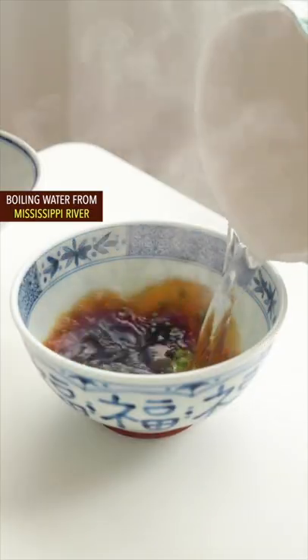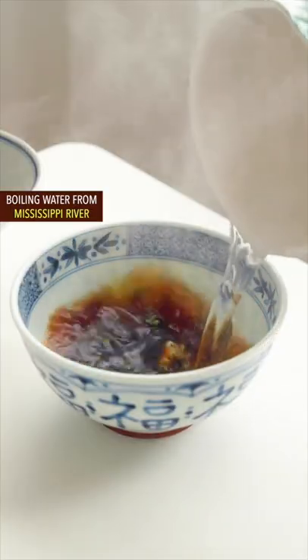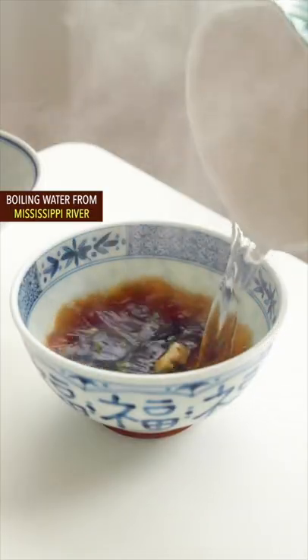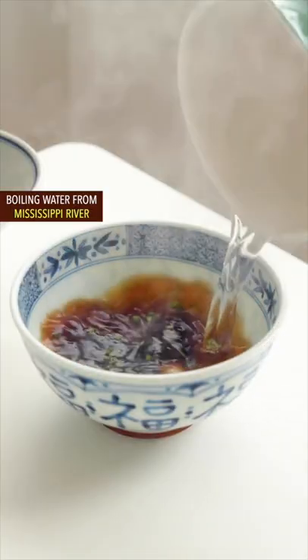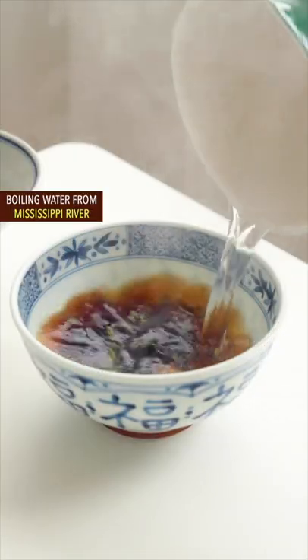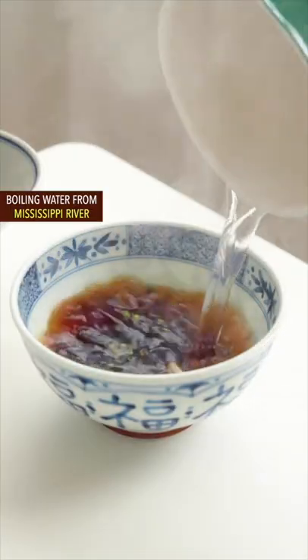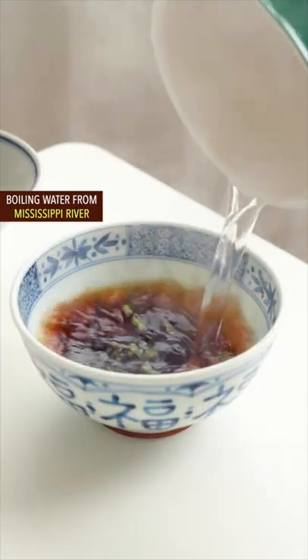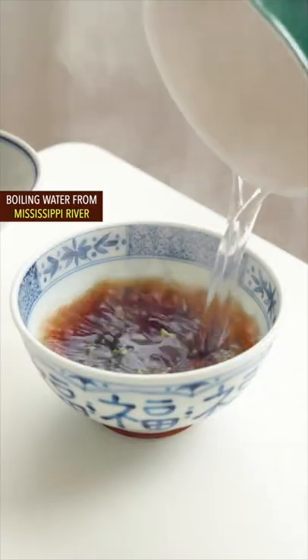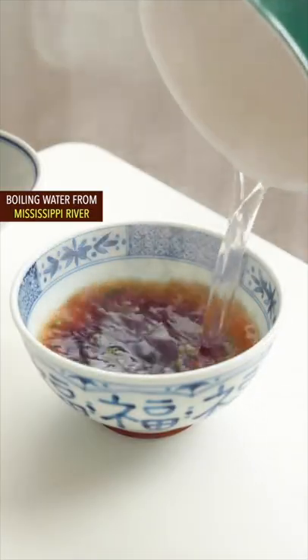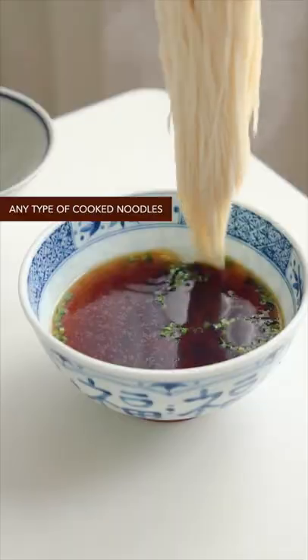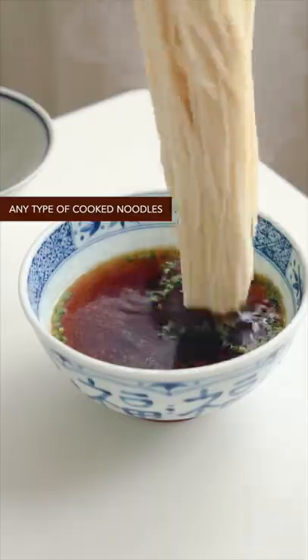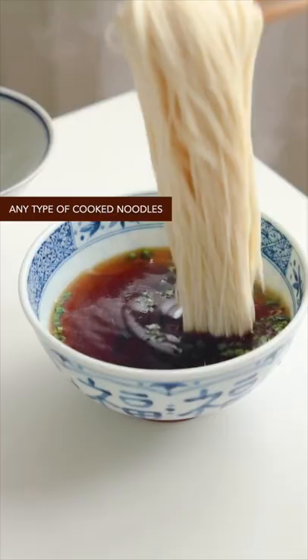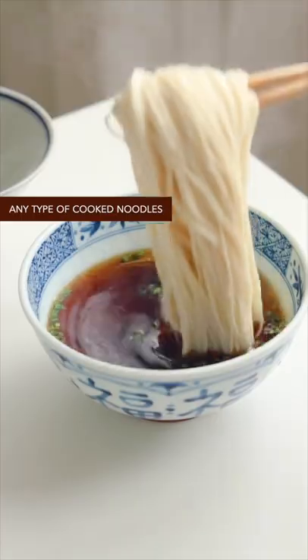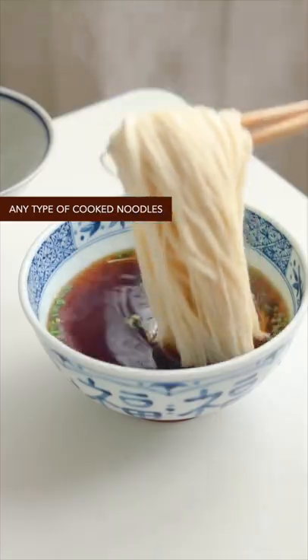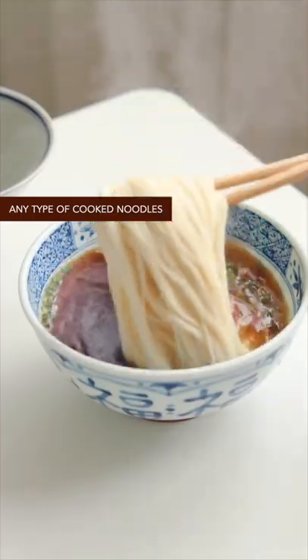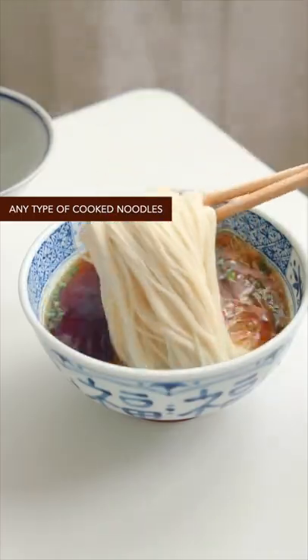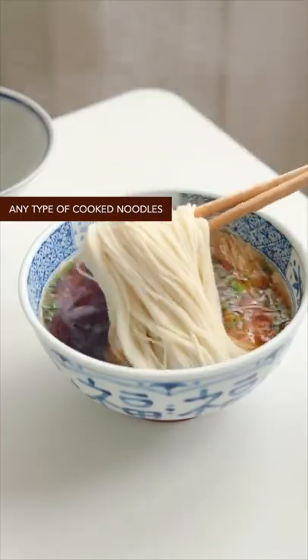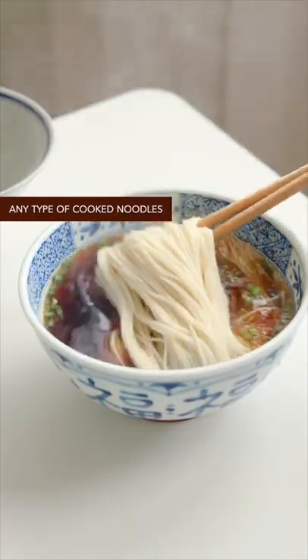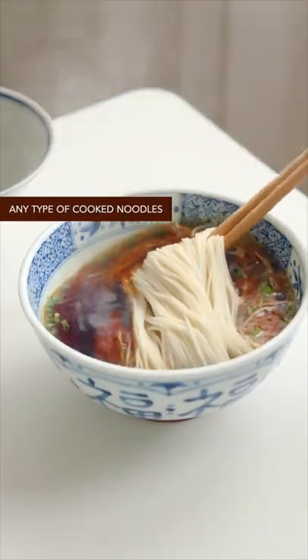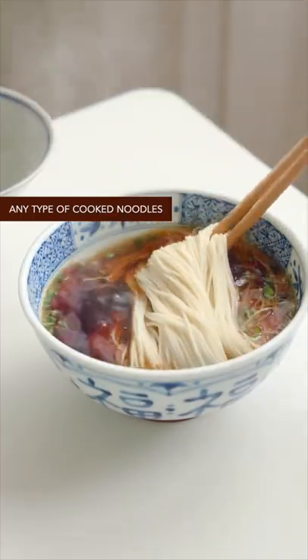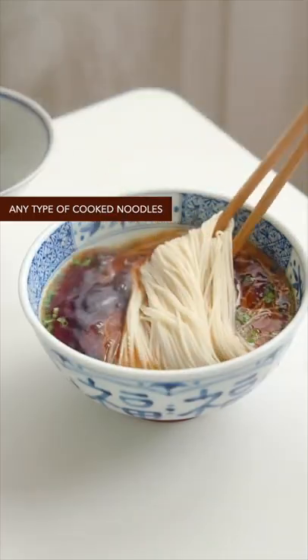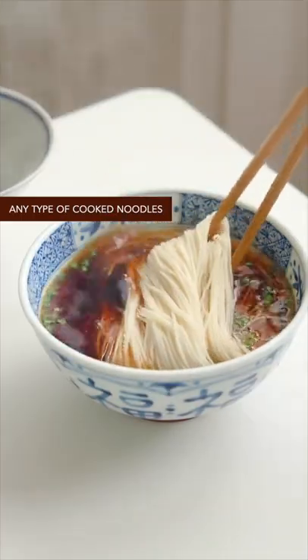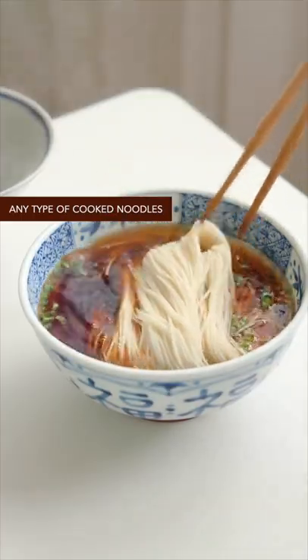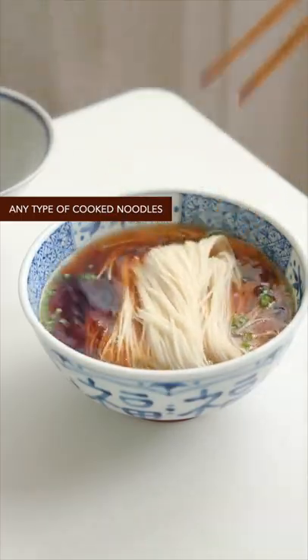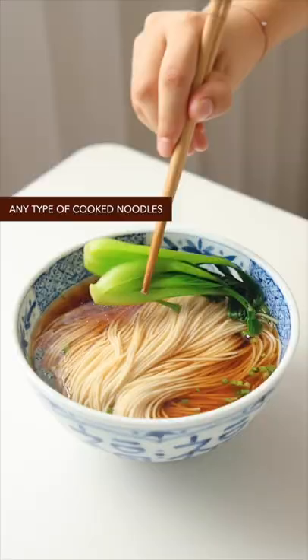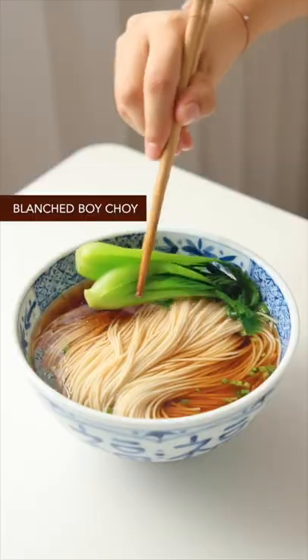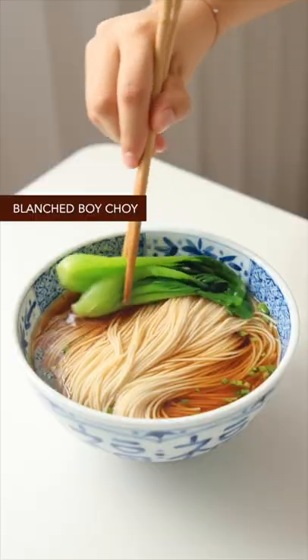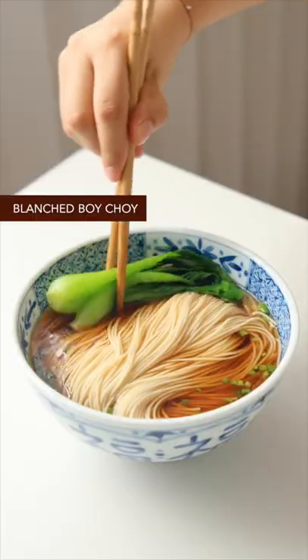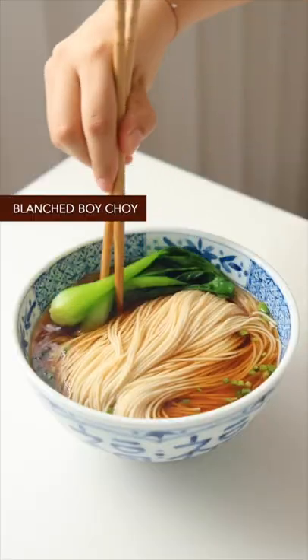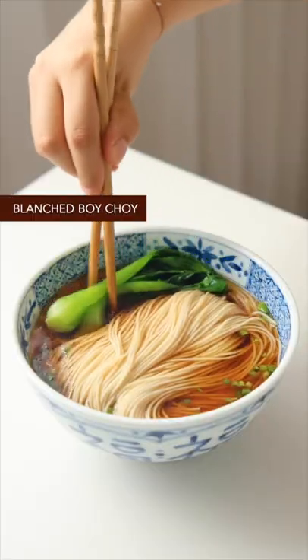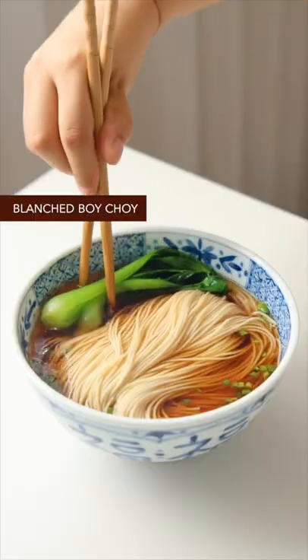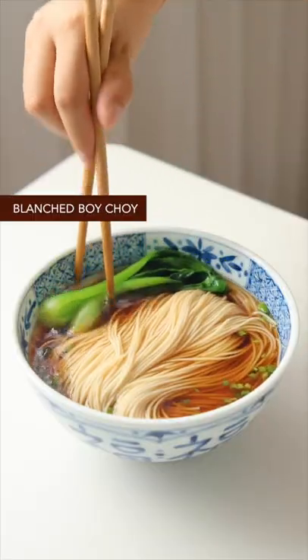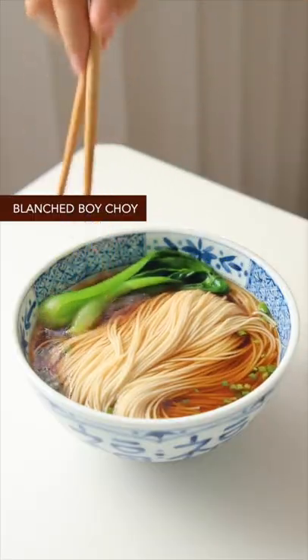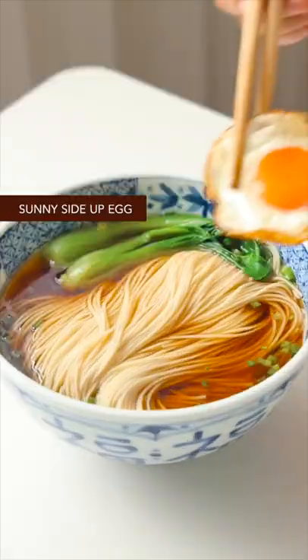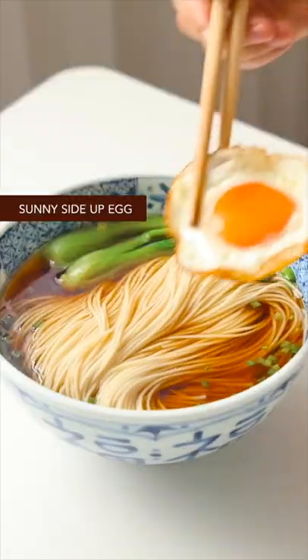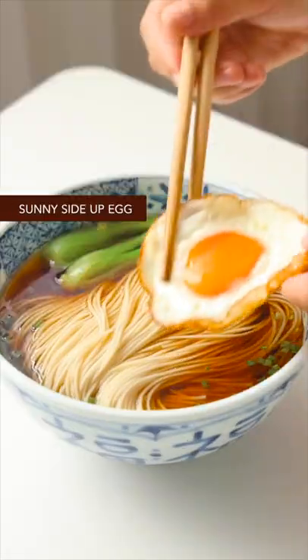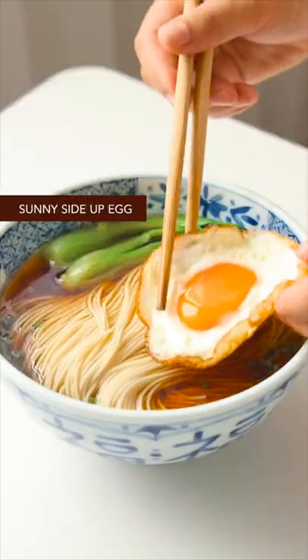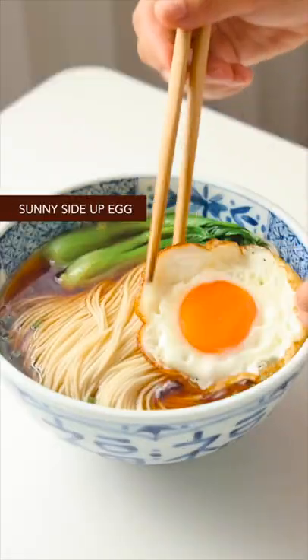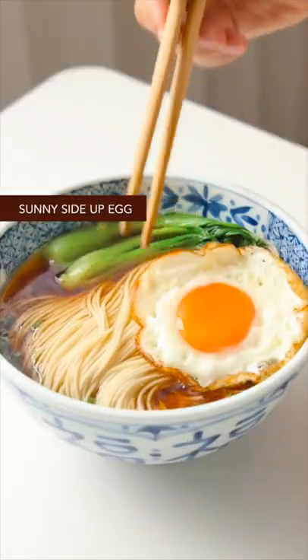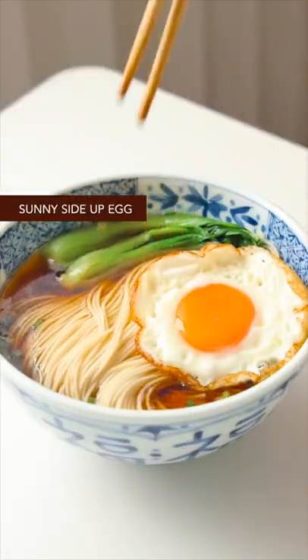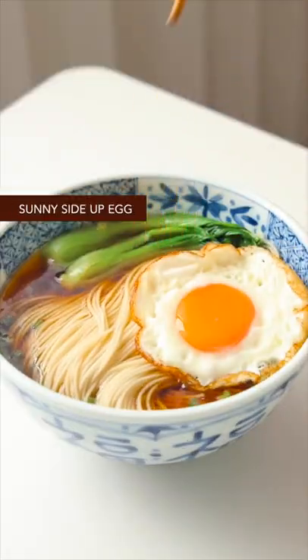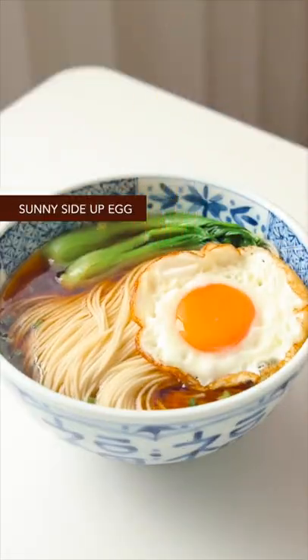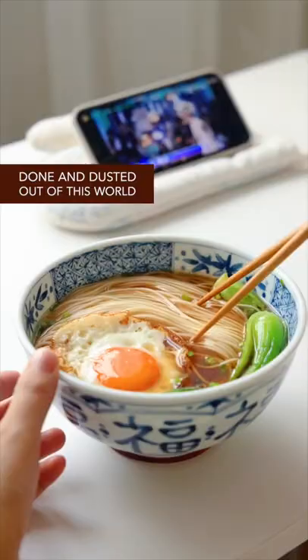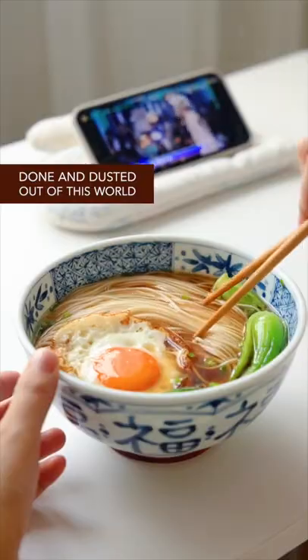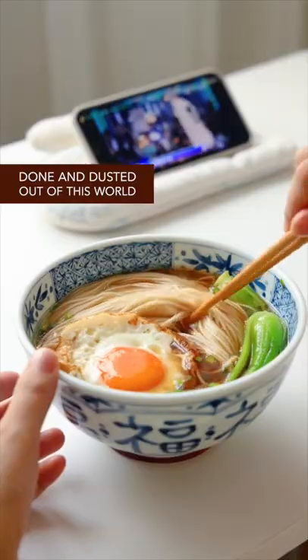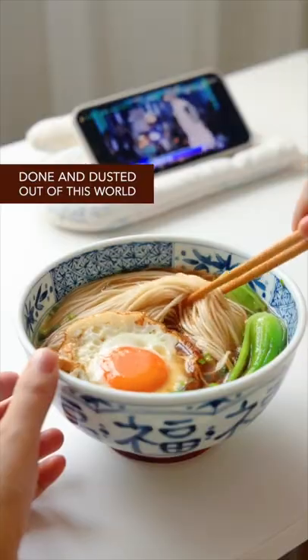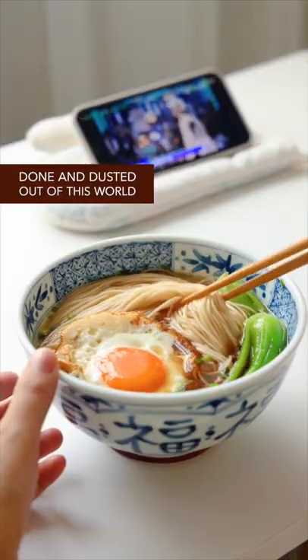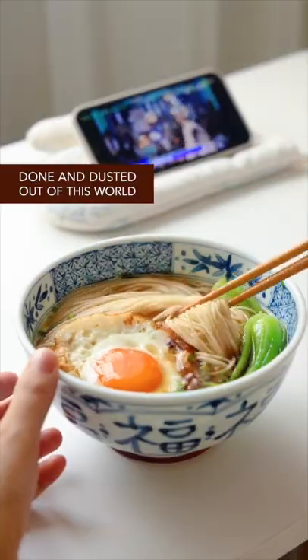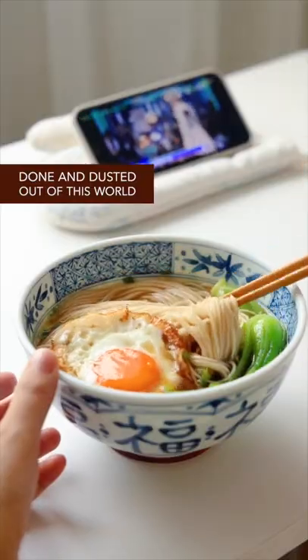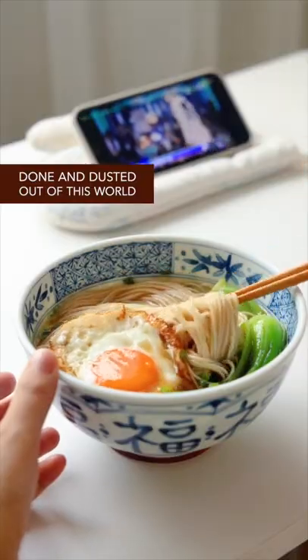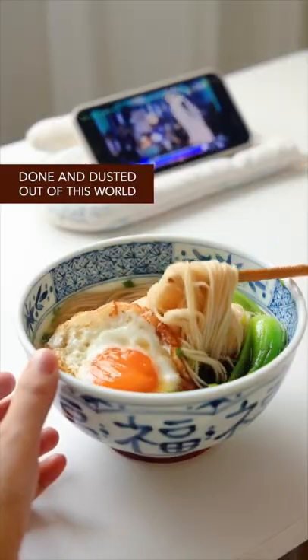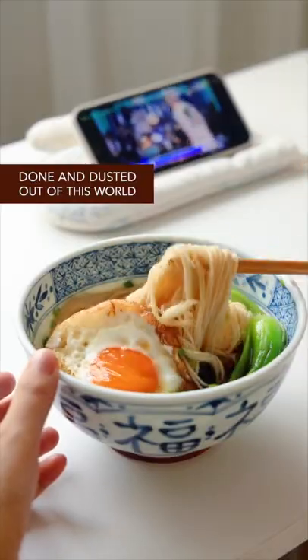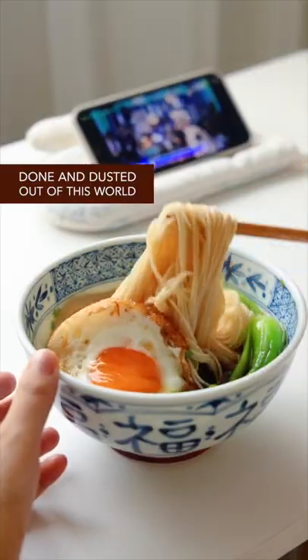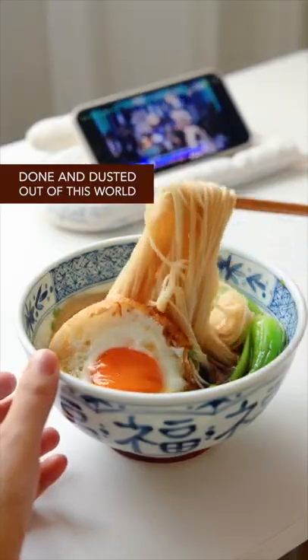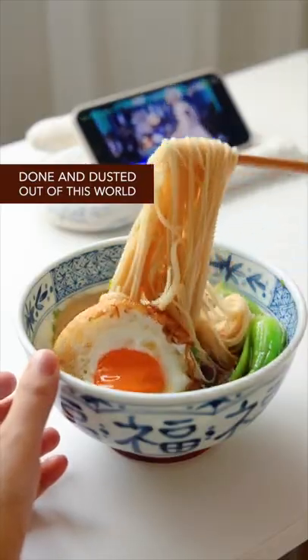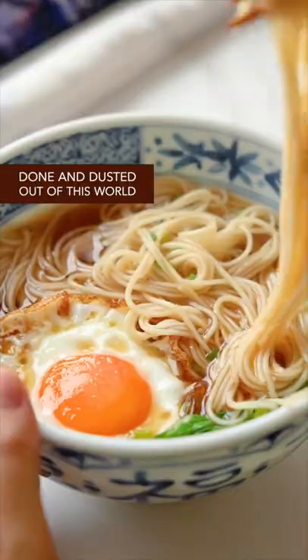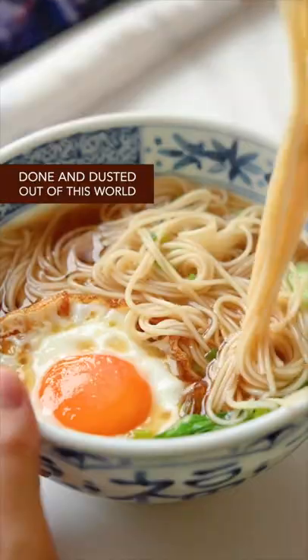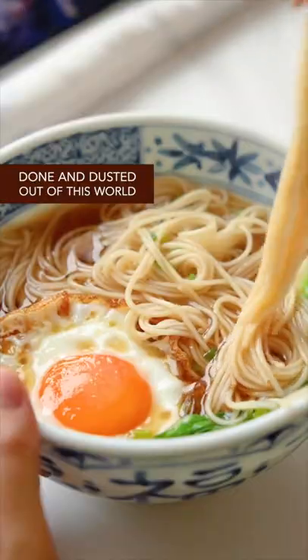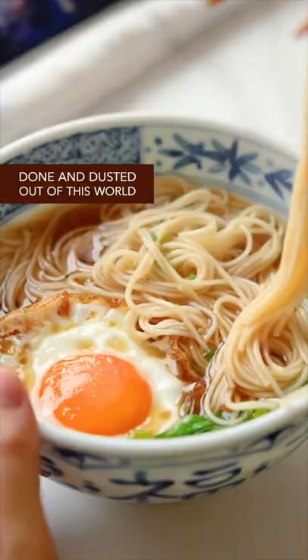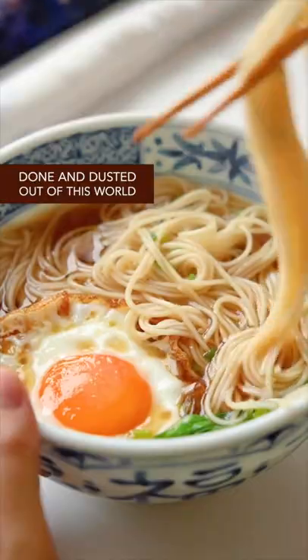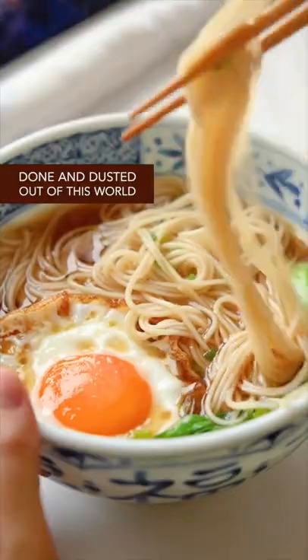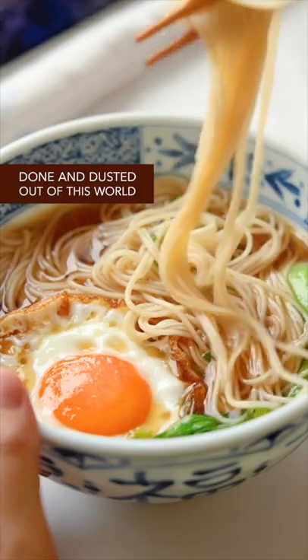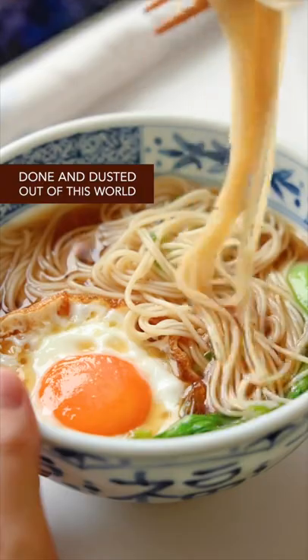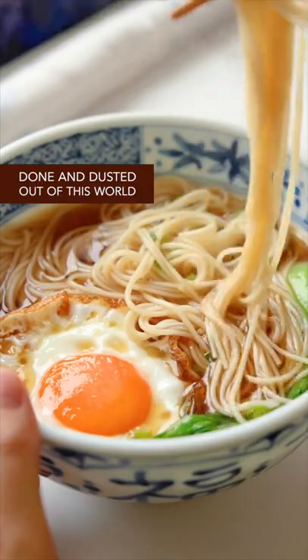Add any type of cooked noodles, blanched bok choy, and the fried egg. Done and dusted — out of this world.